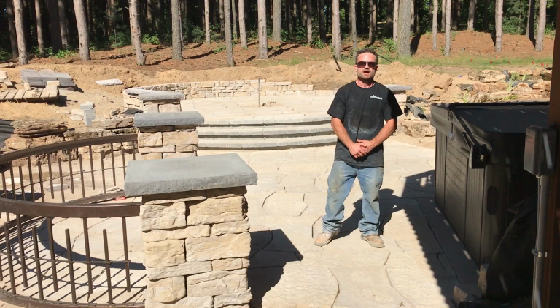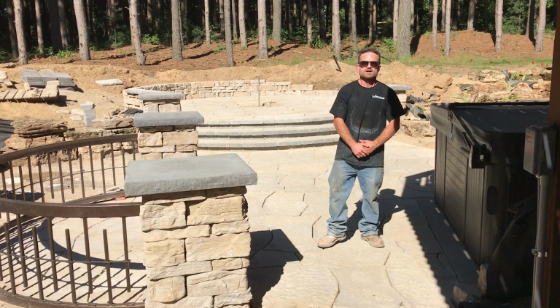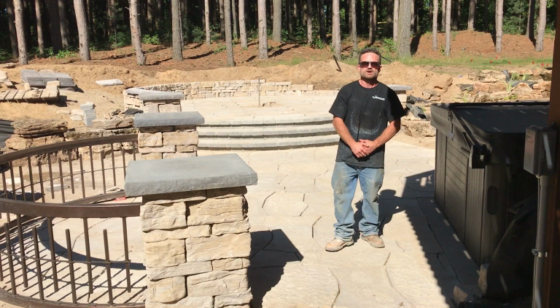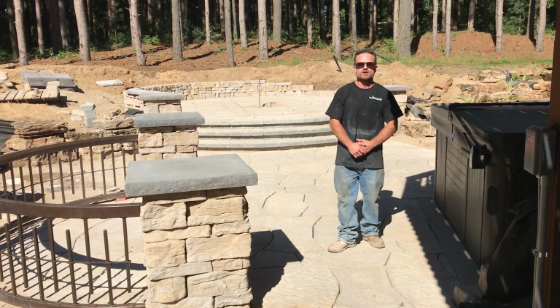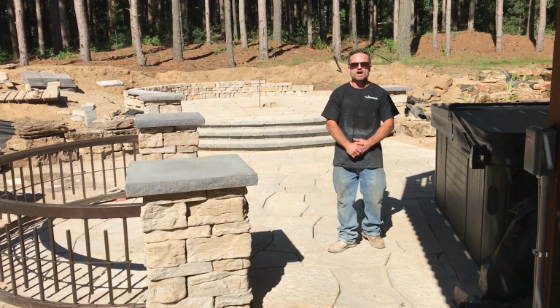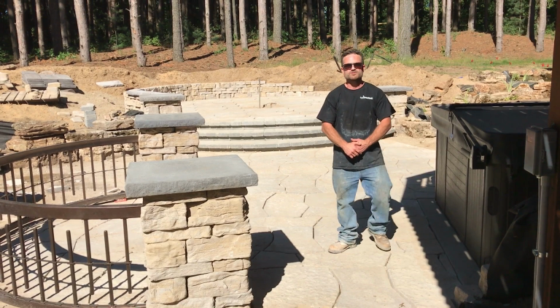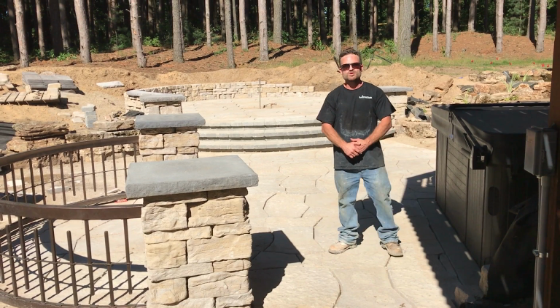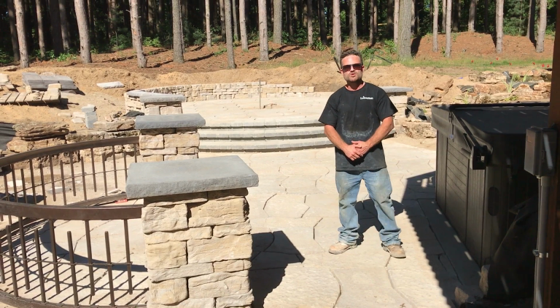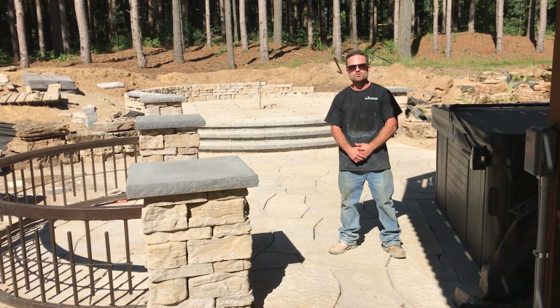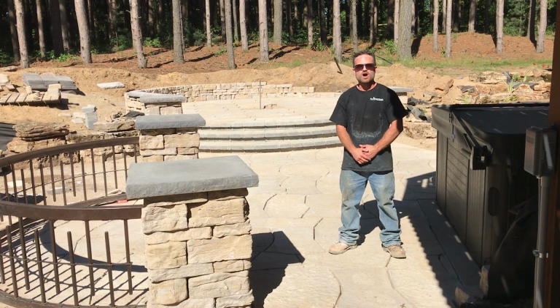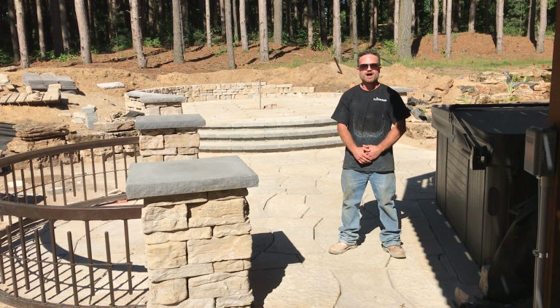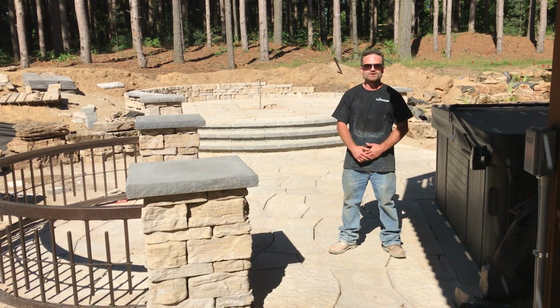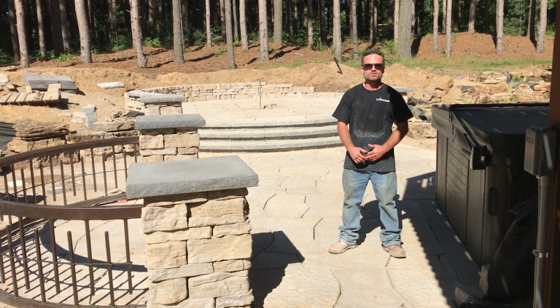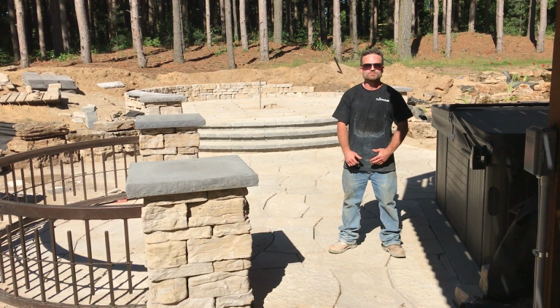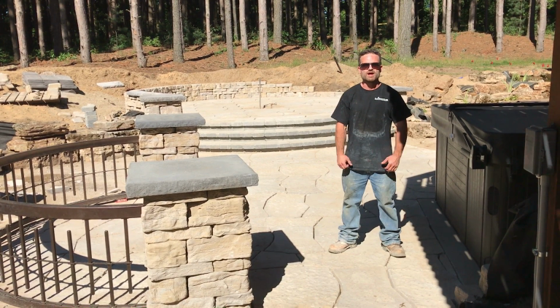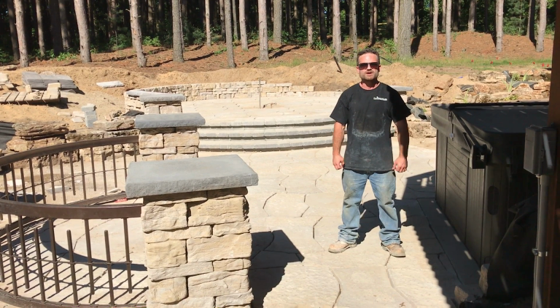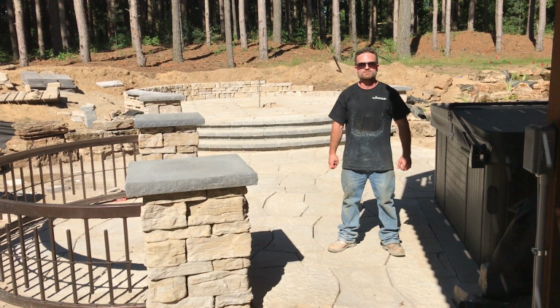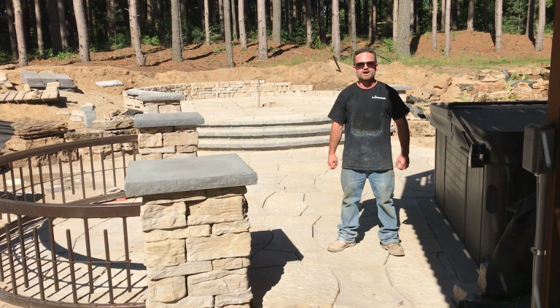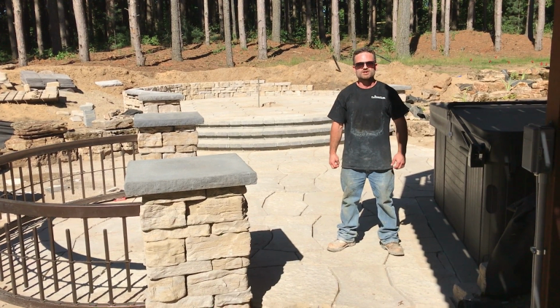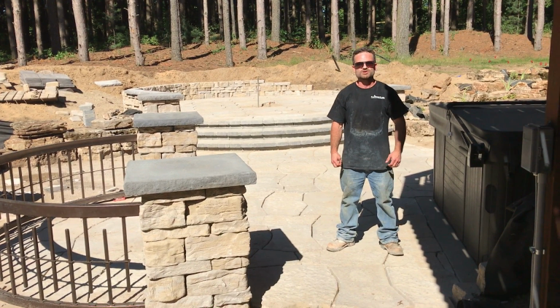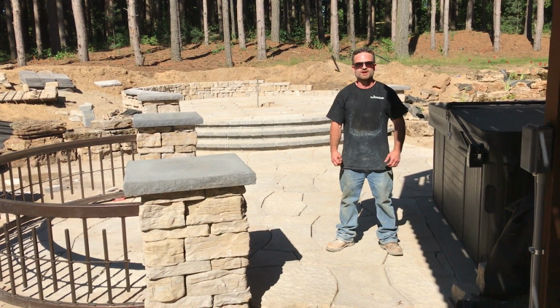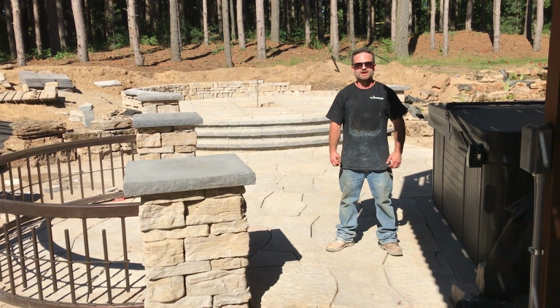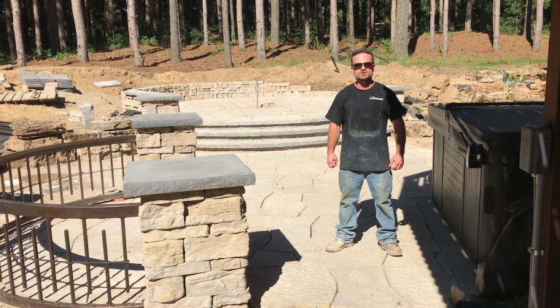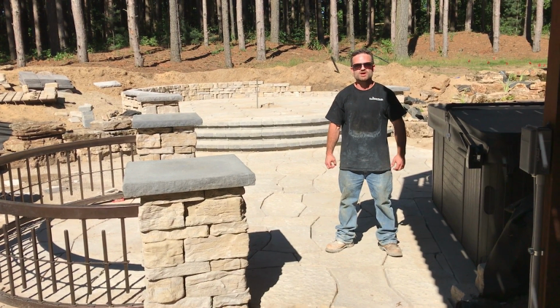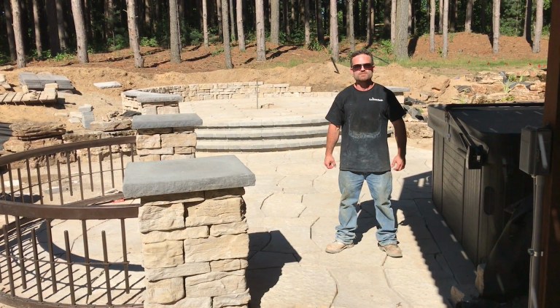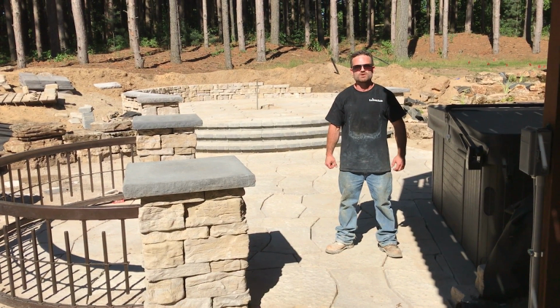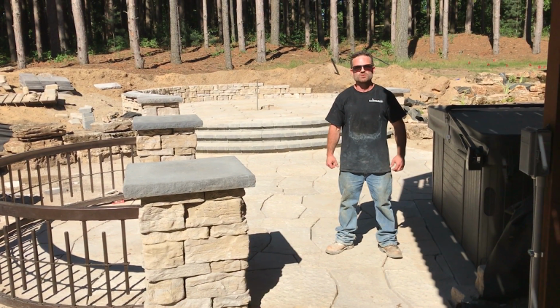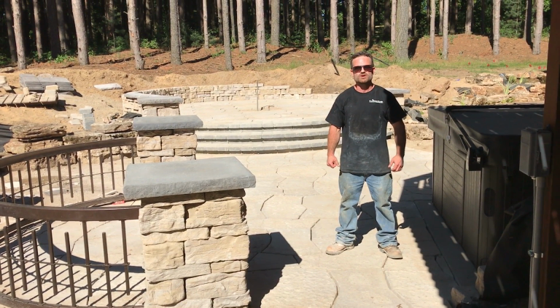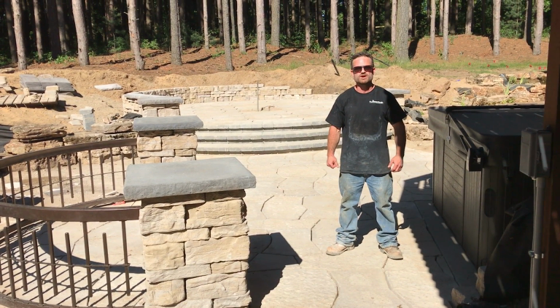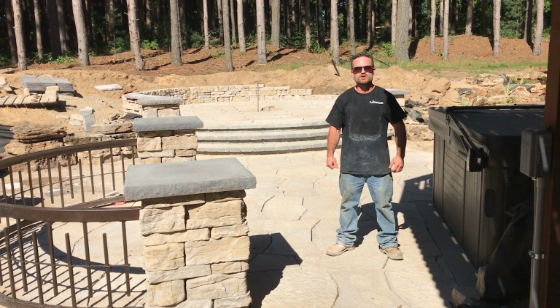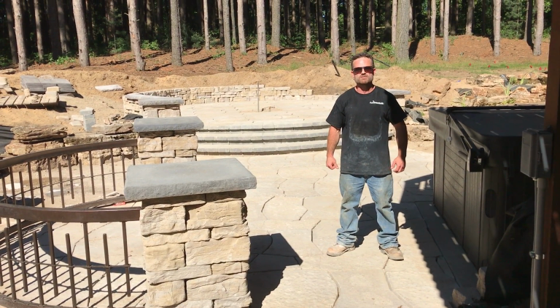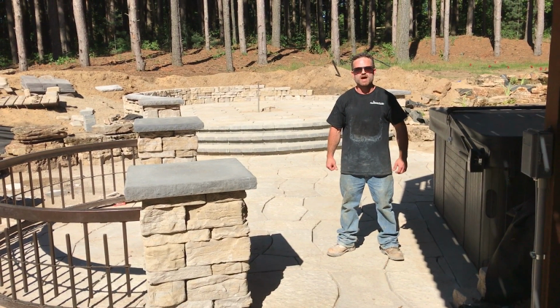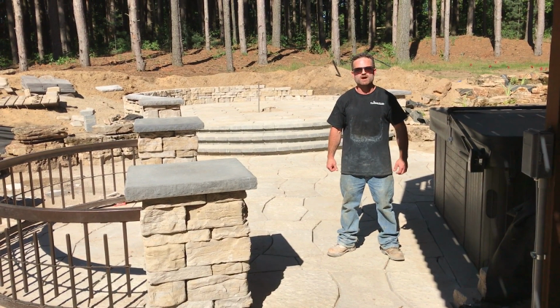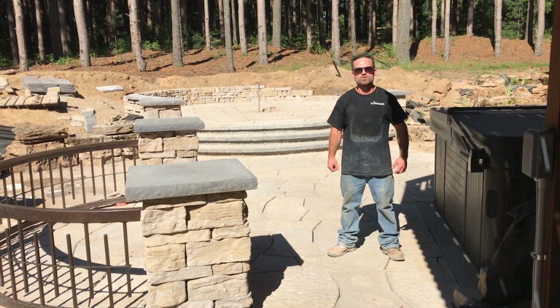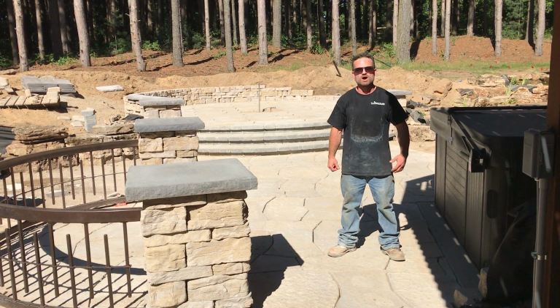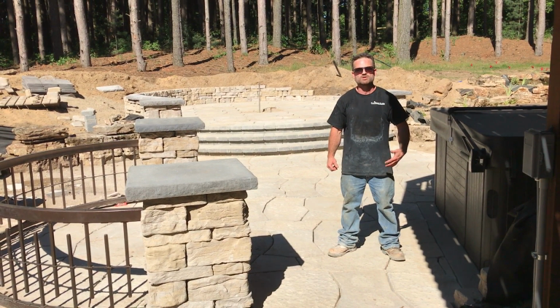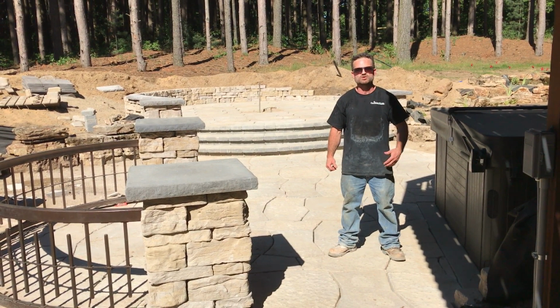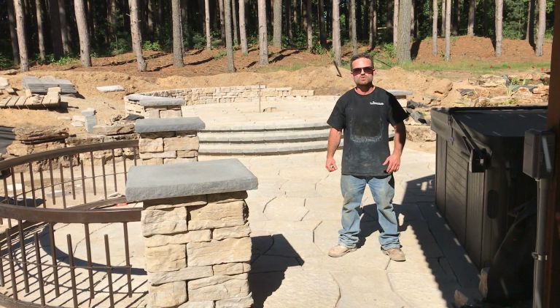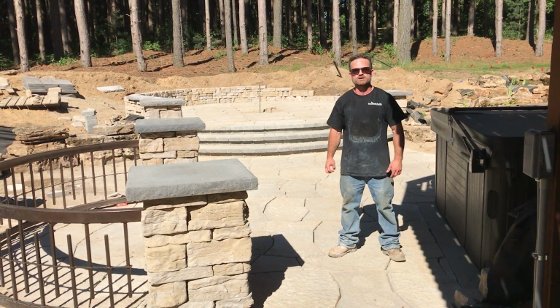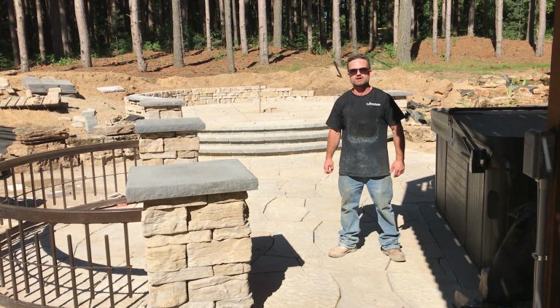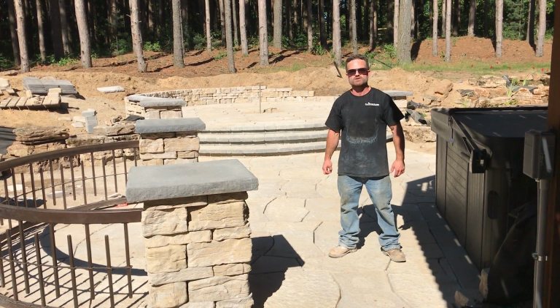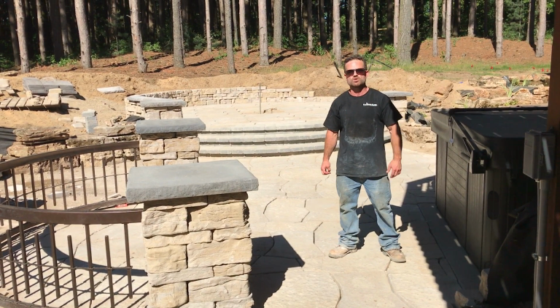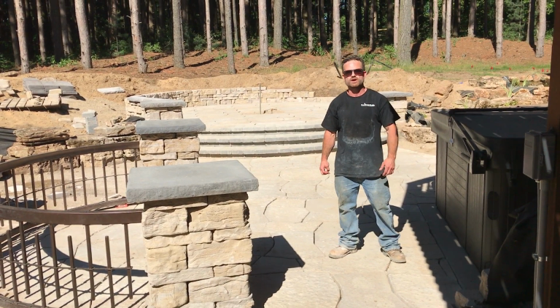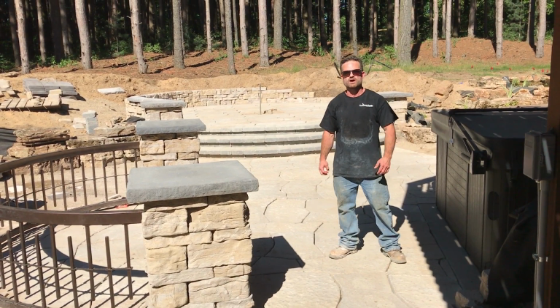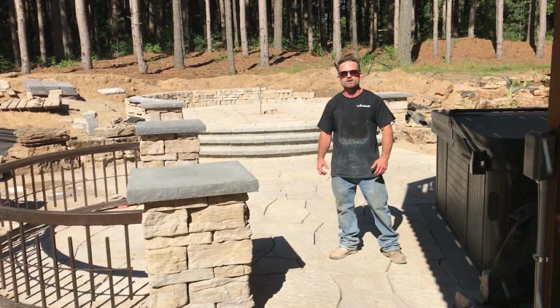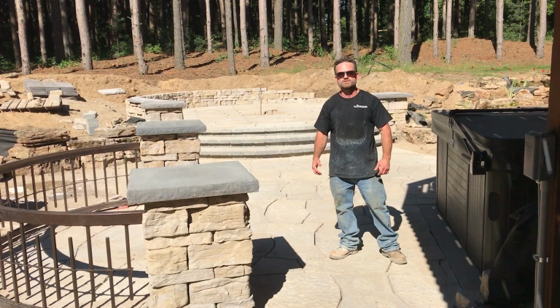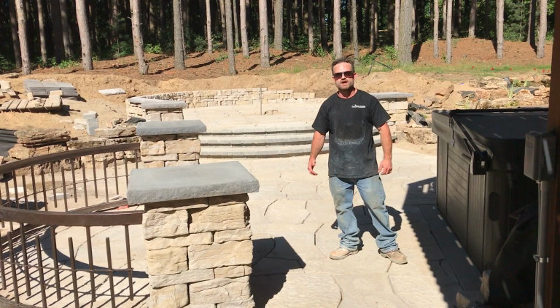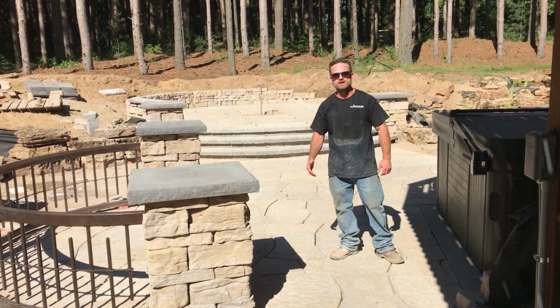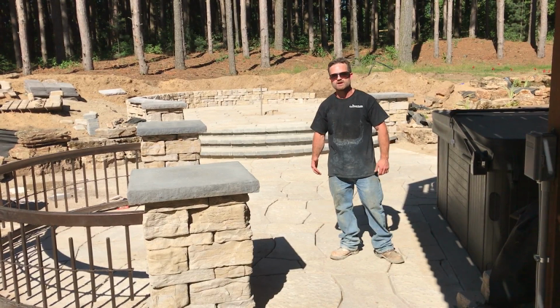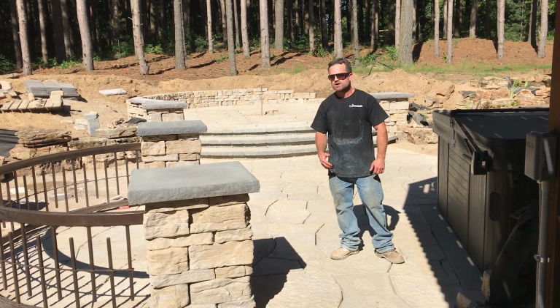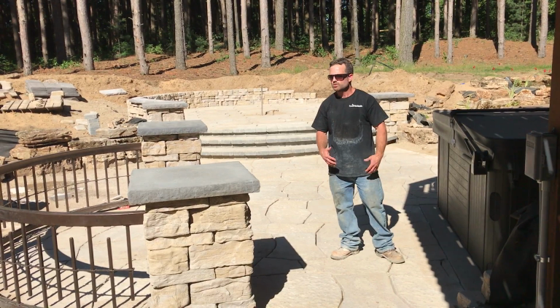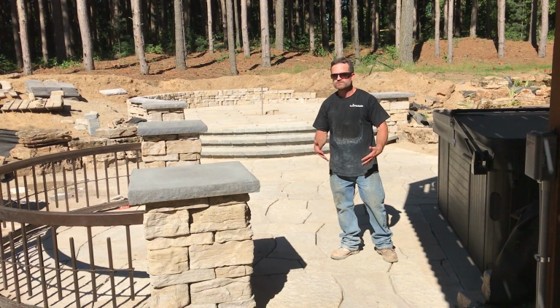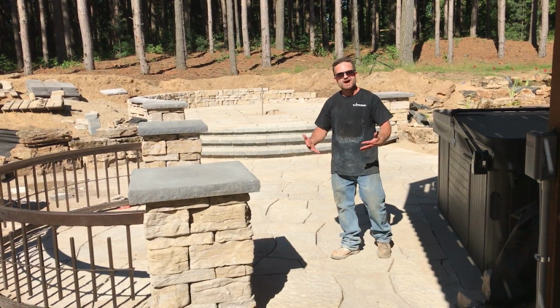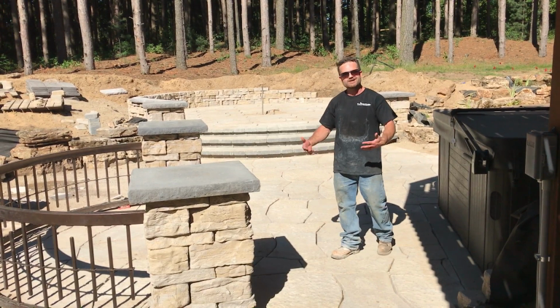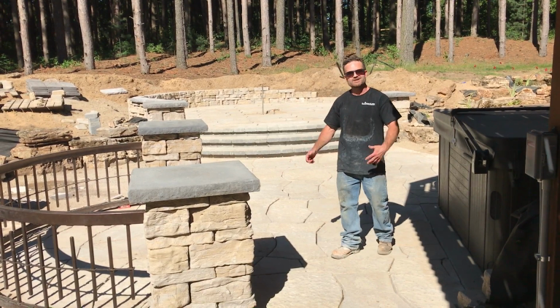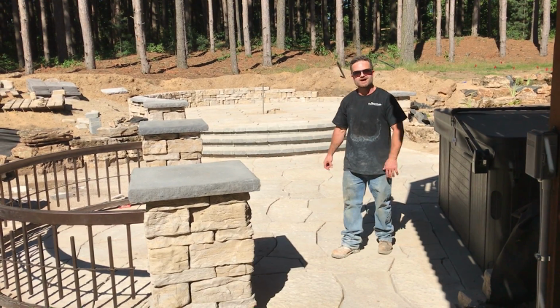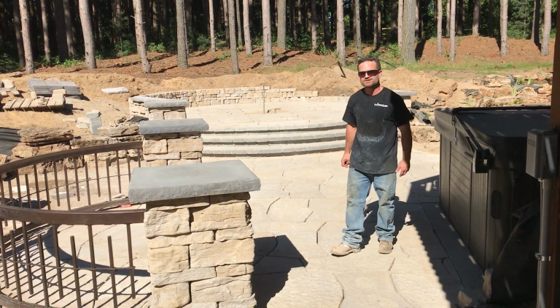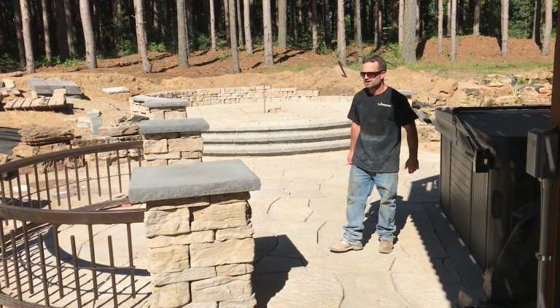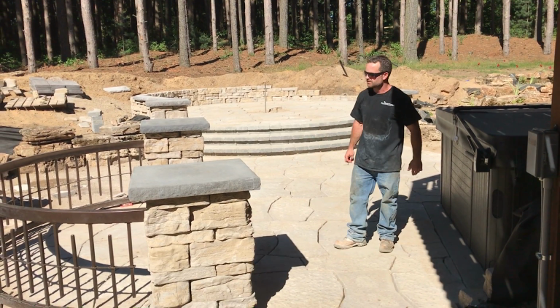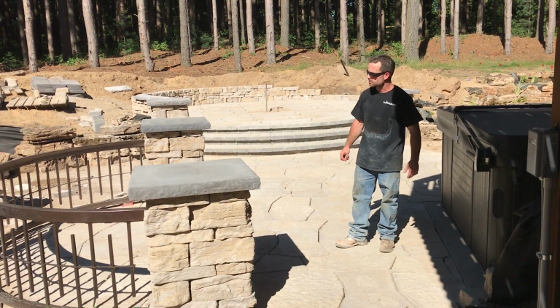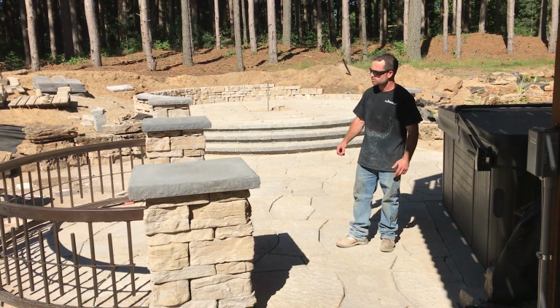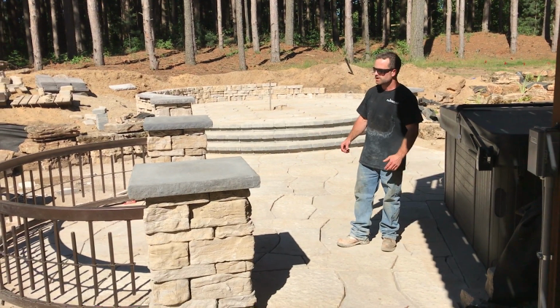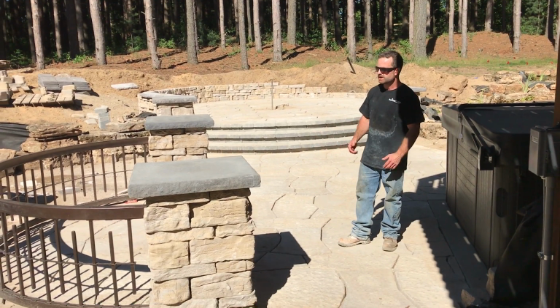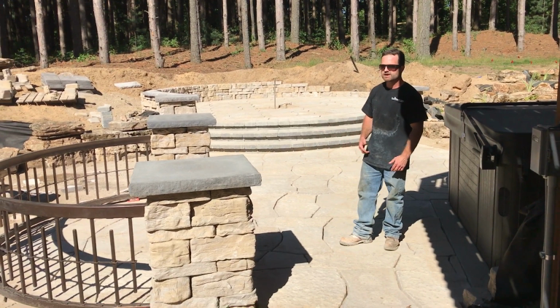Good afternoon, Ryan with Platinum Ponds and Landscaping. We're here in Matawan. Just wanted to give a quick update — we've got a lot done this week.